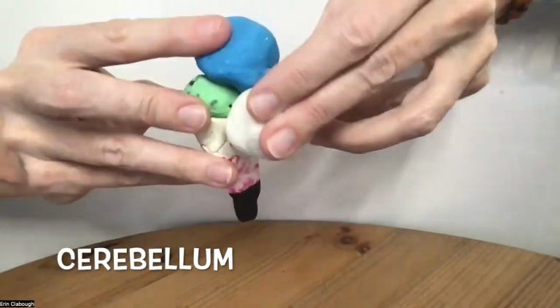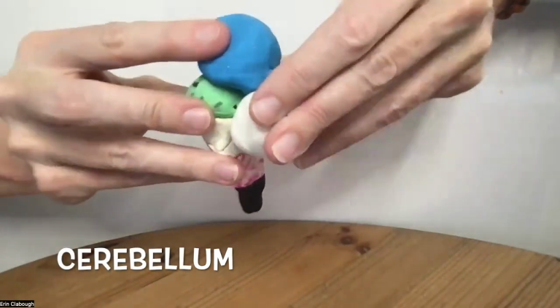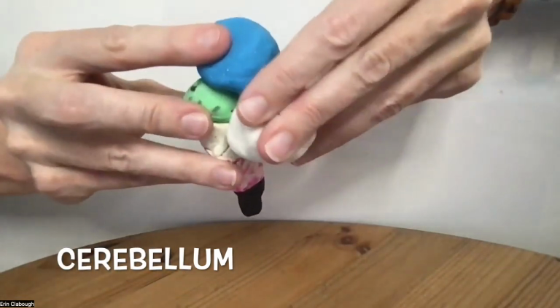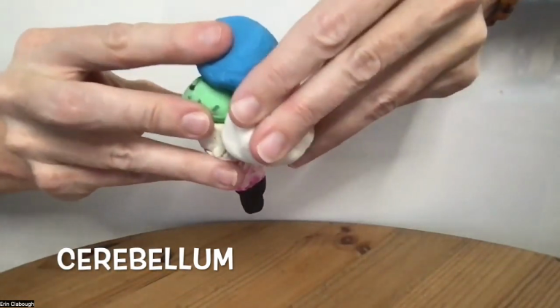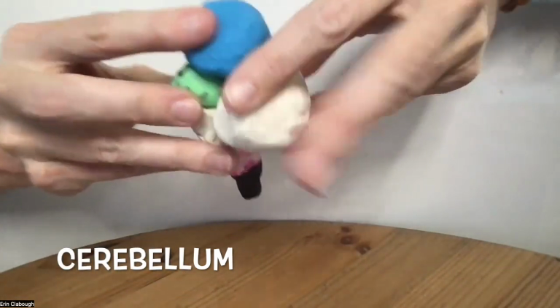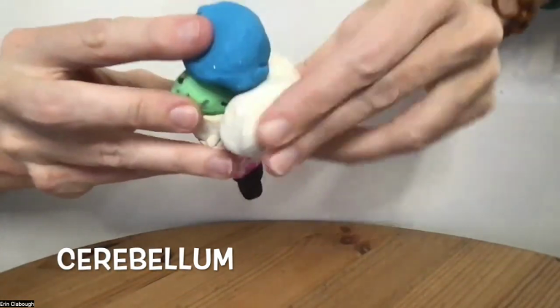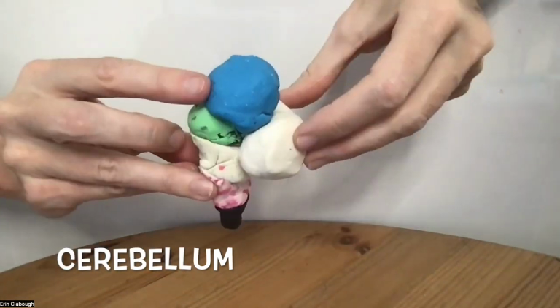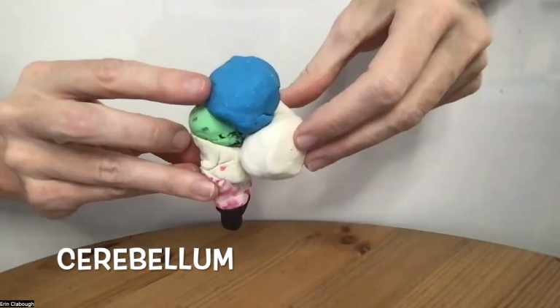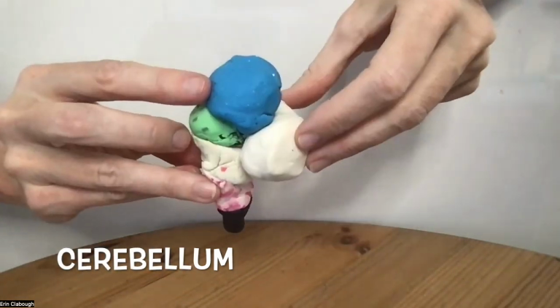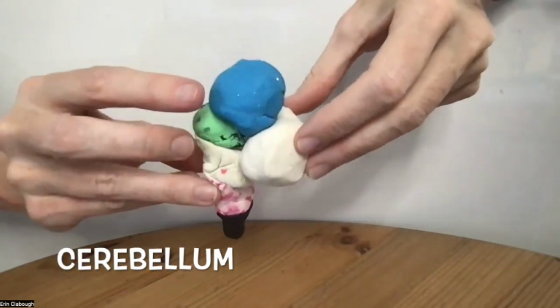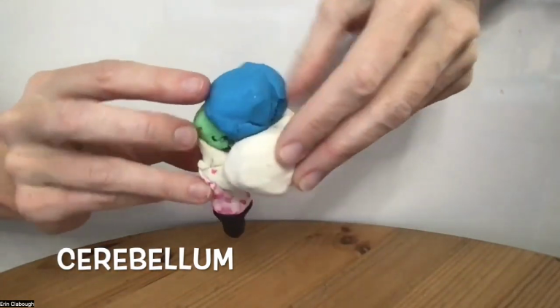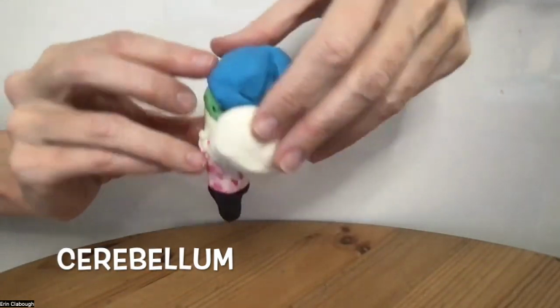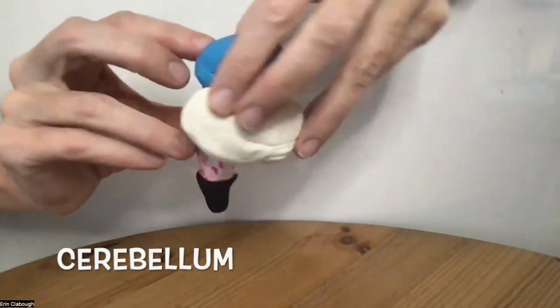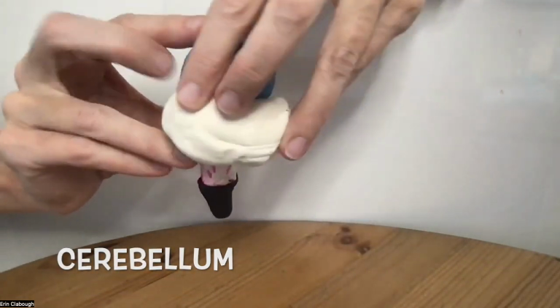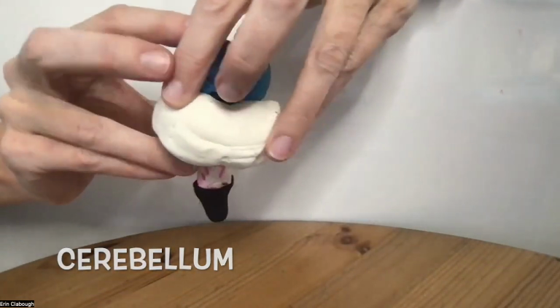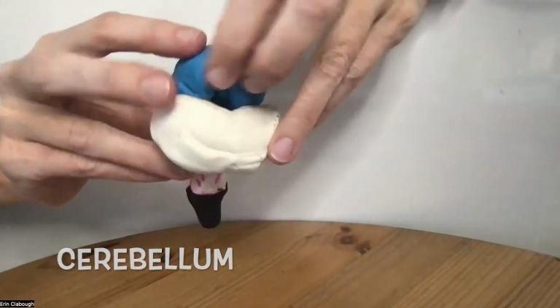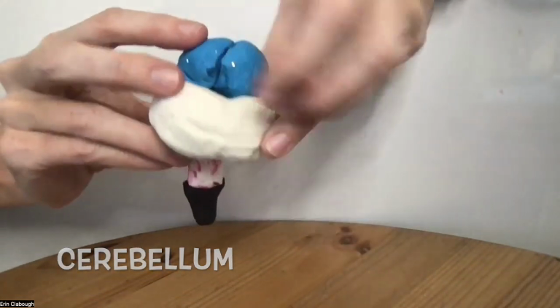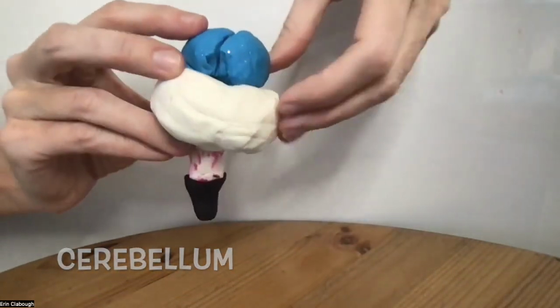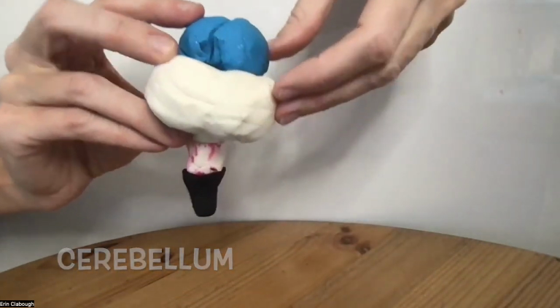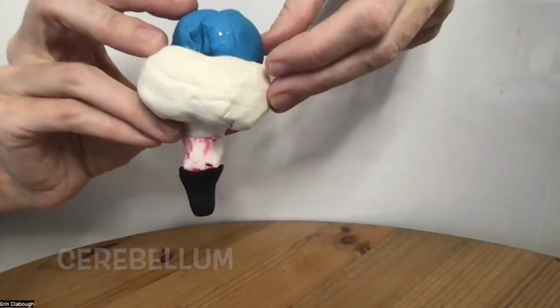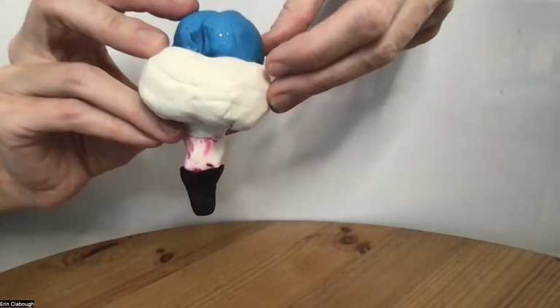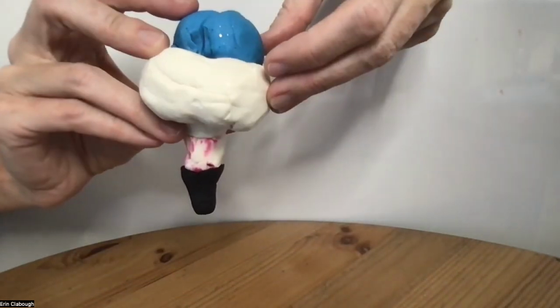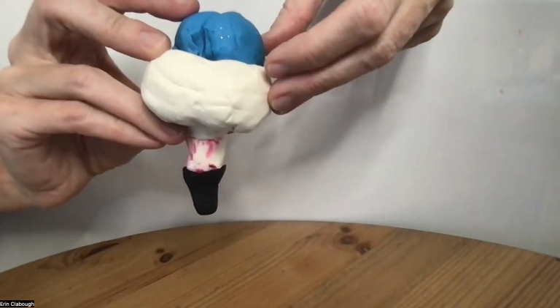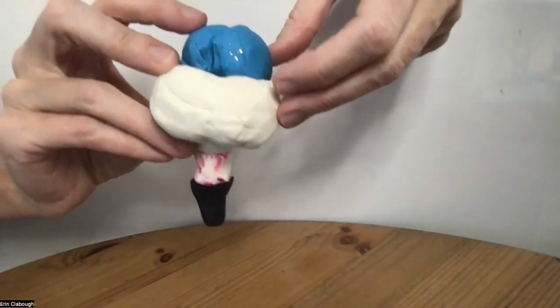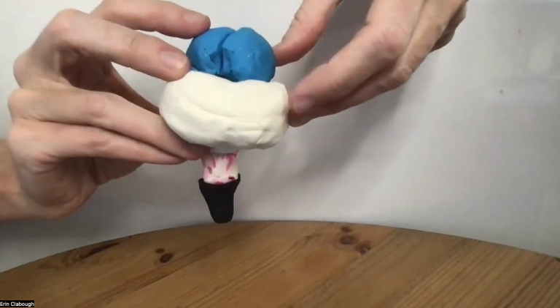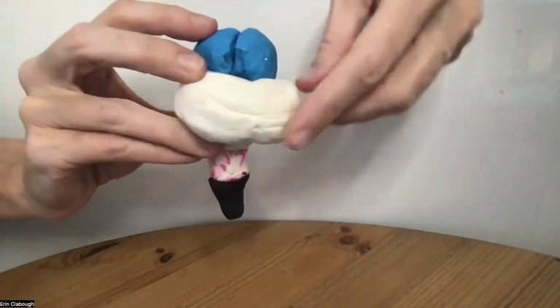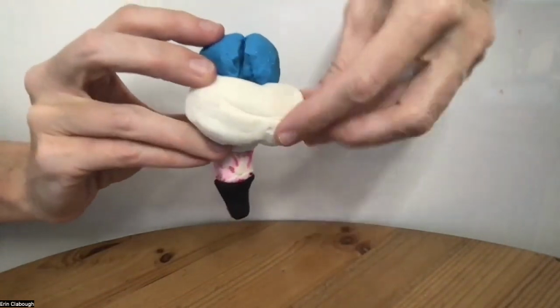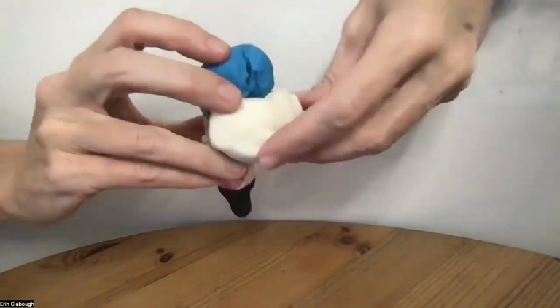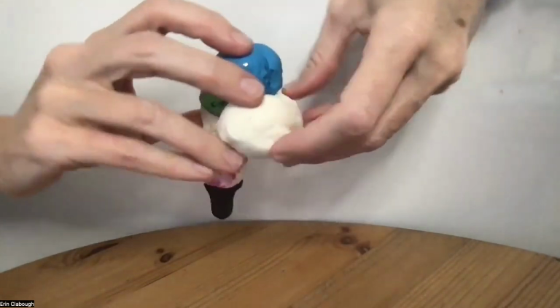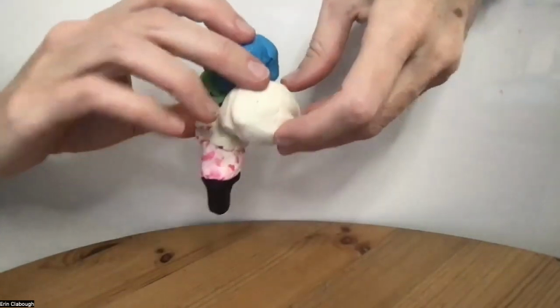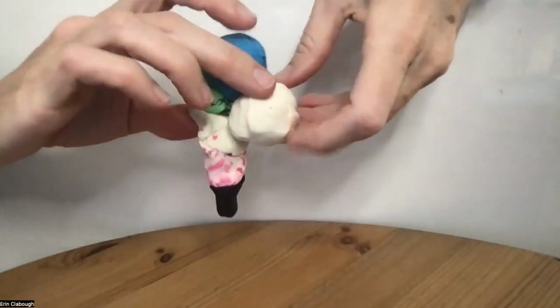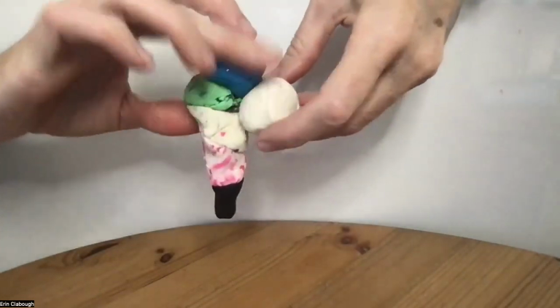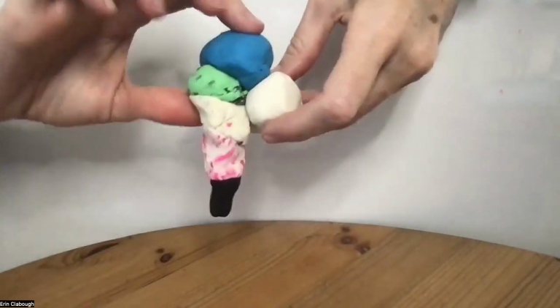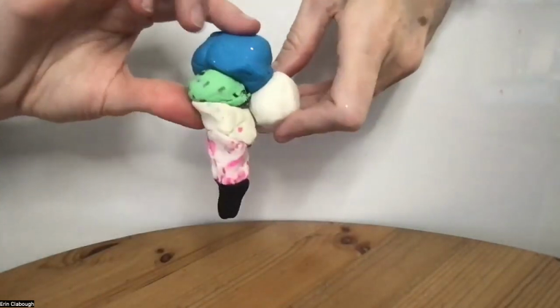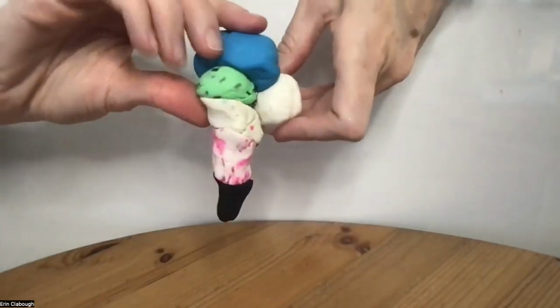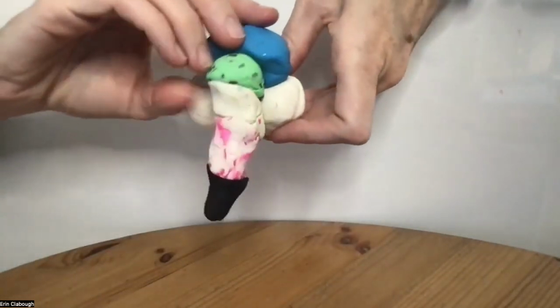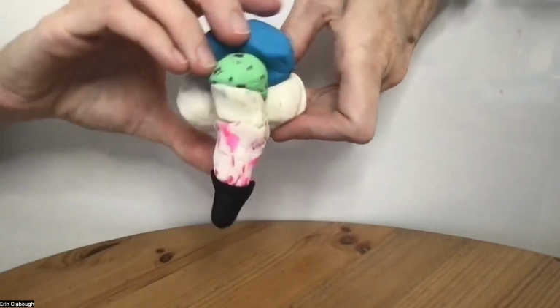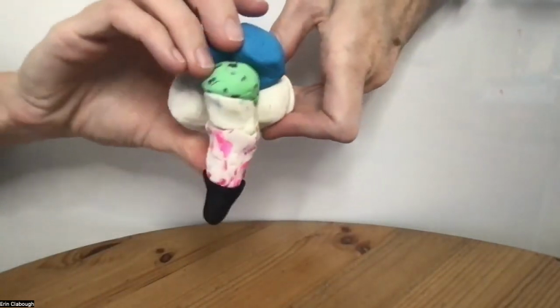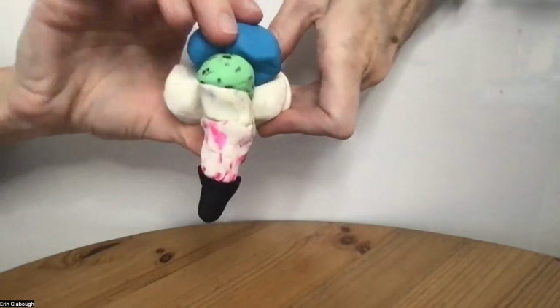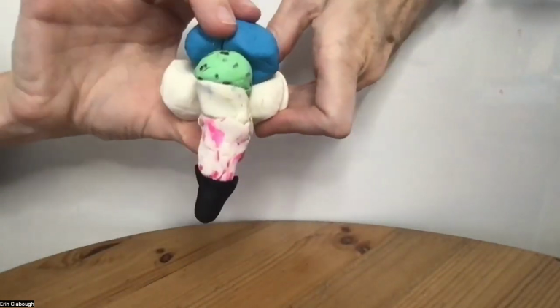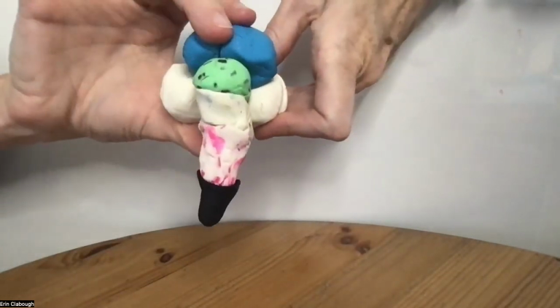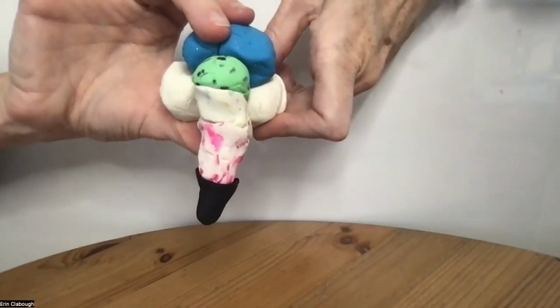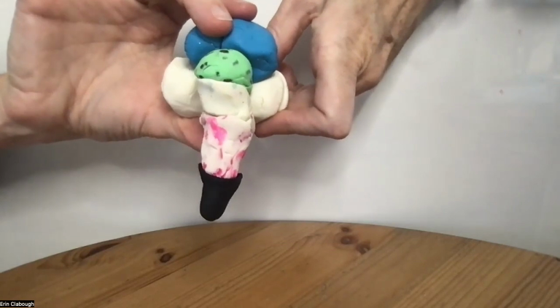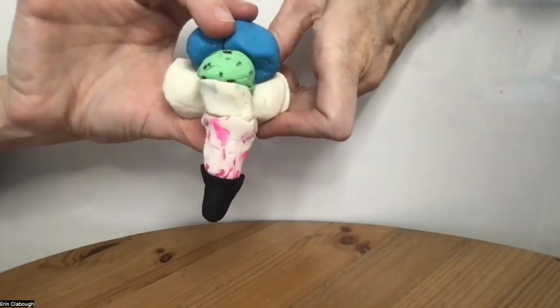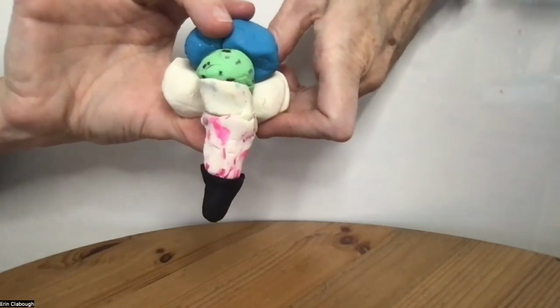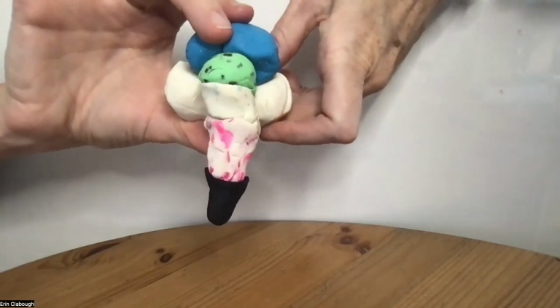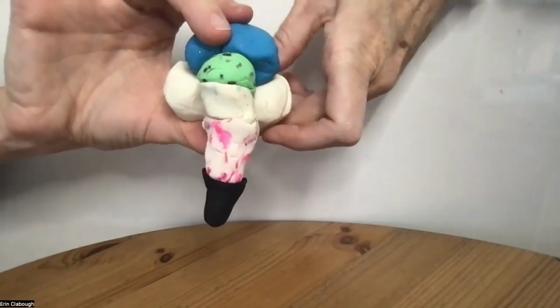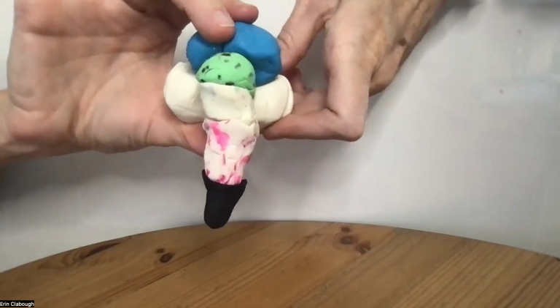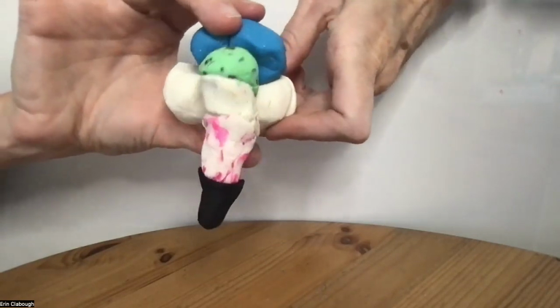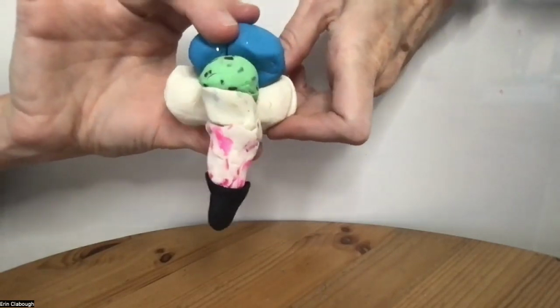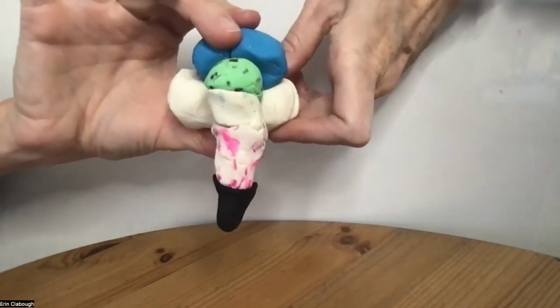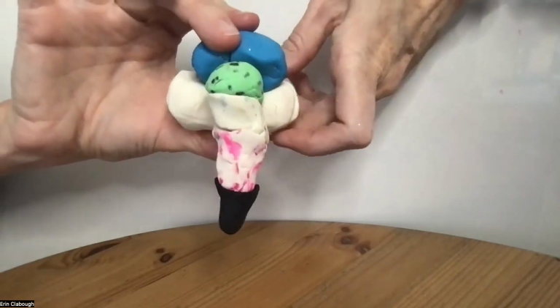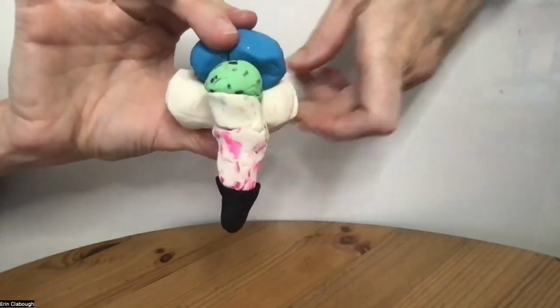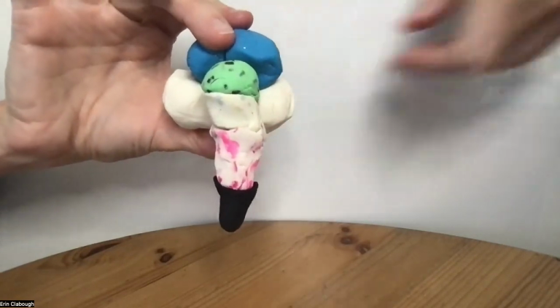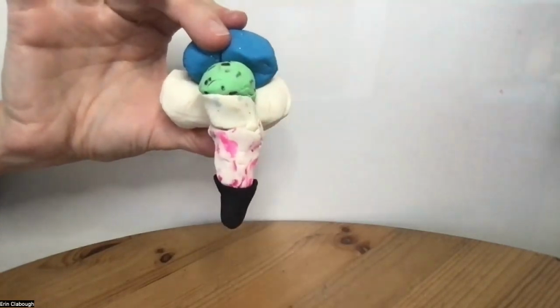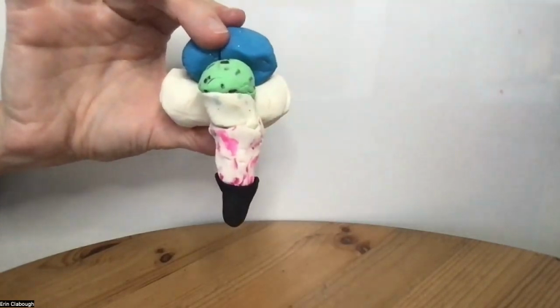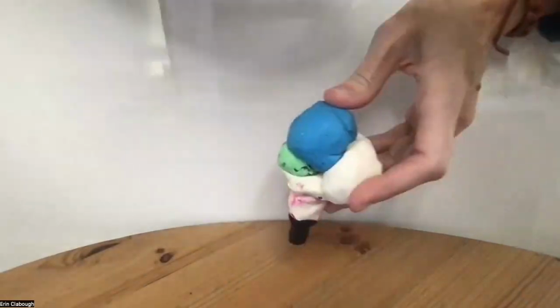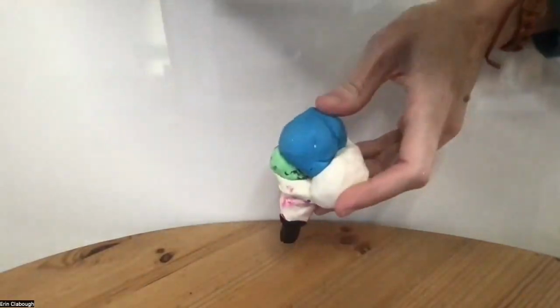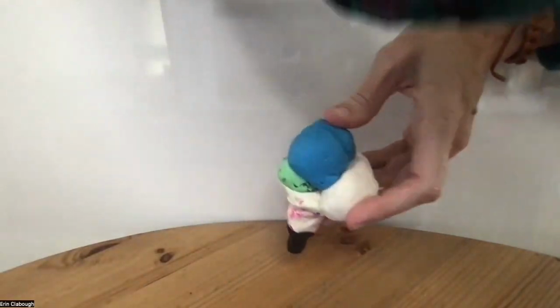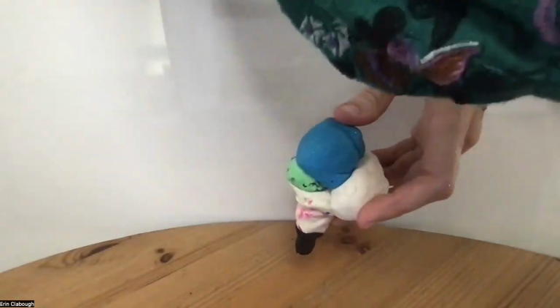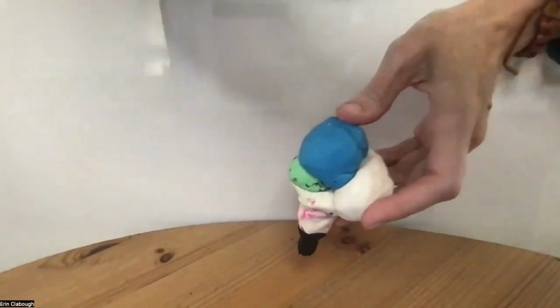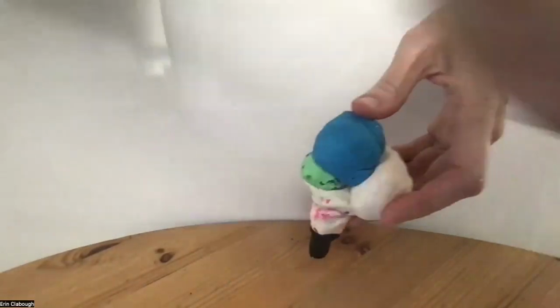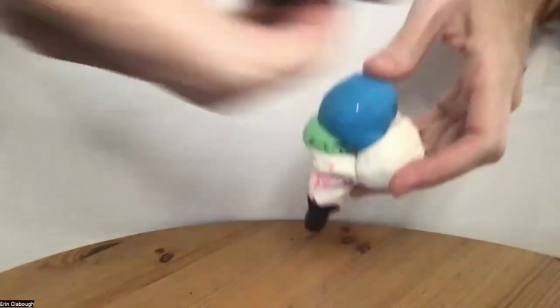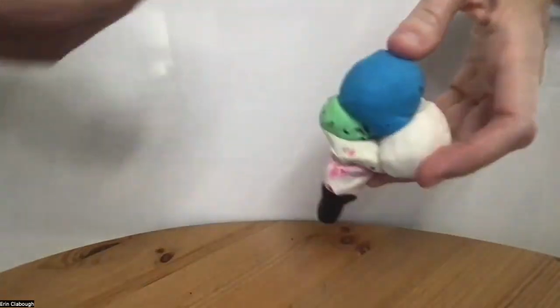Next, we have the cerebellum, which is going on the back of the brain. The cerebellum has to do with movement and with reflexes and posture.